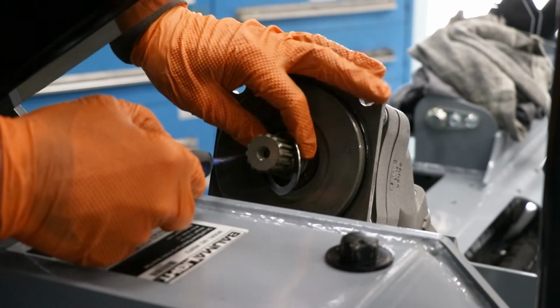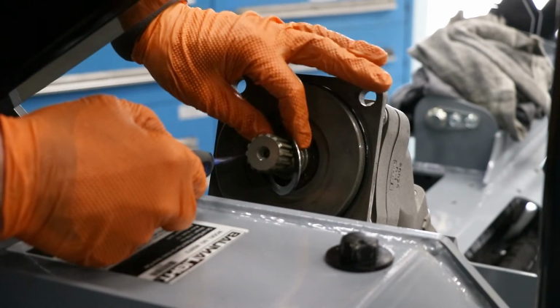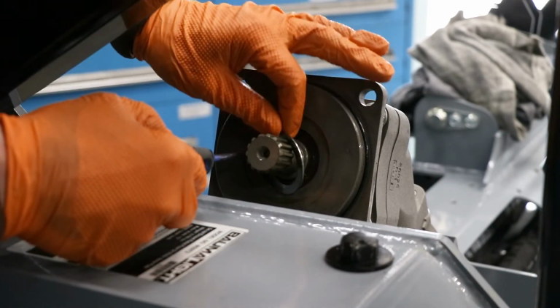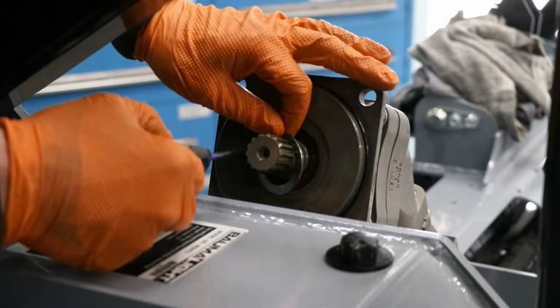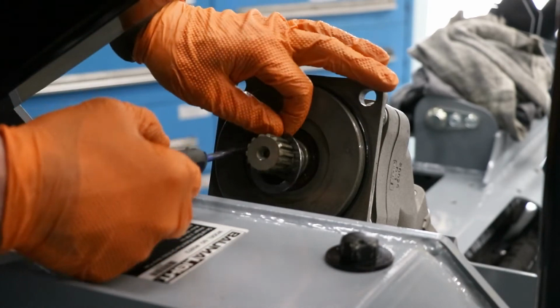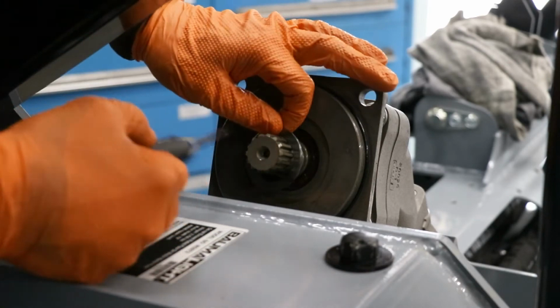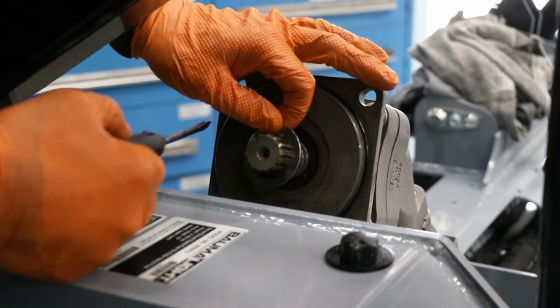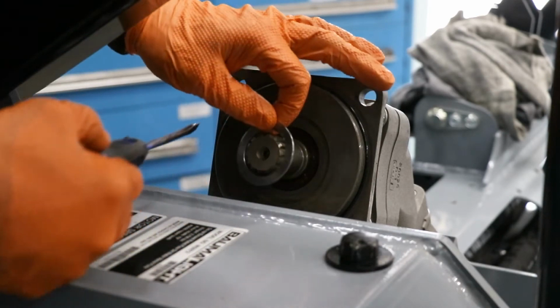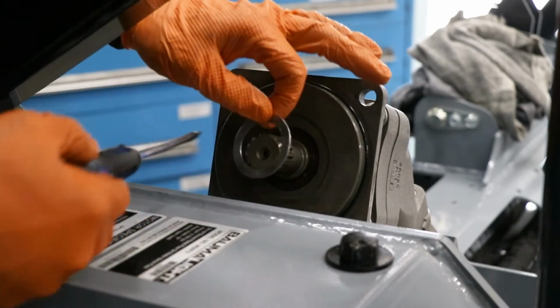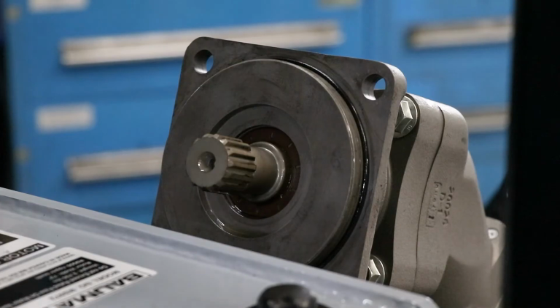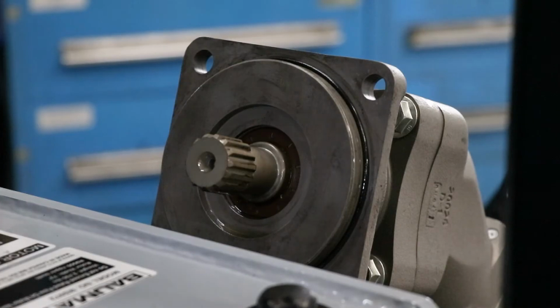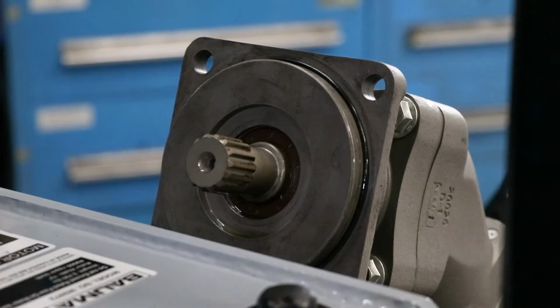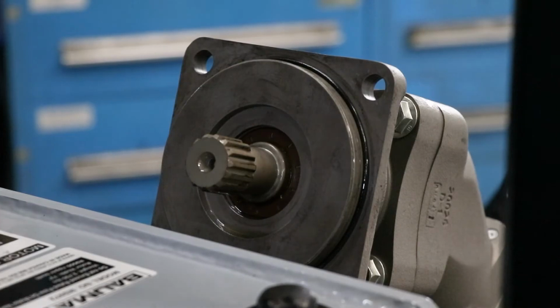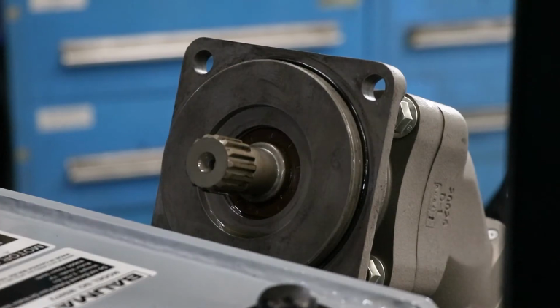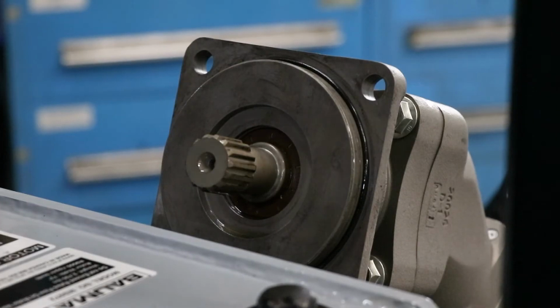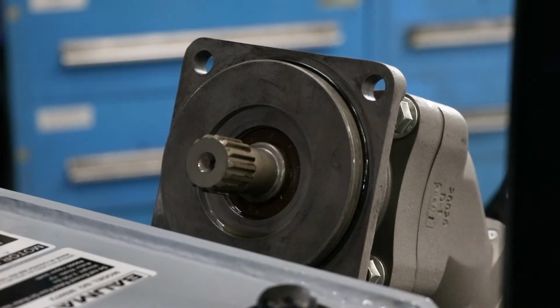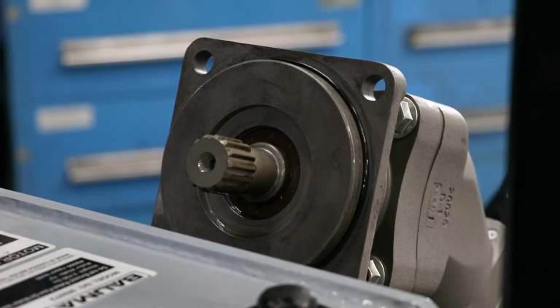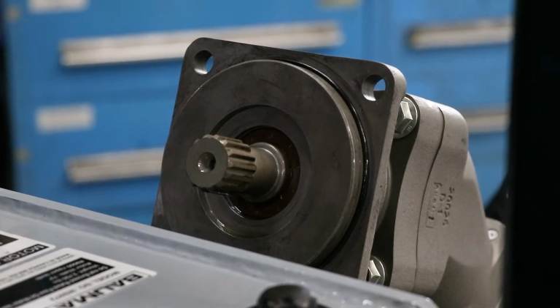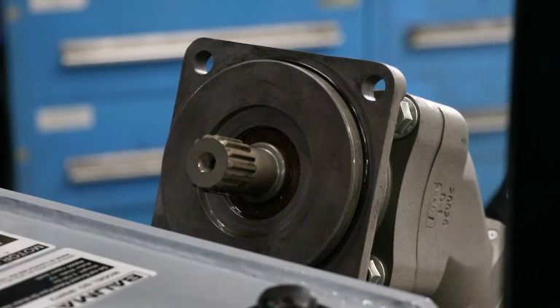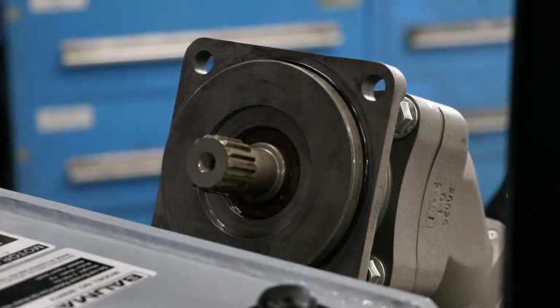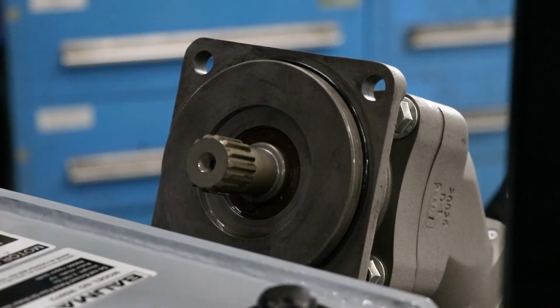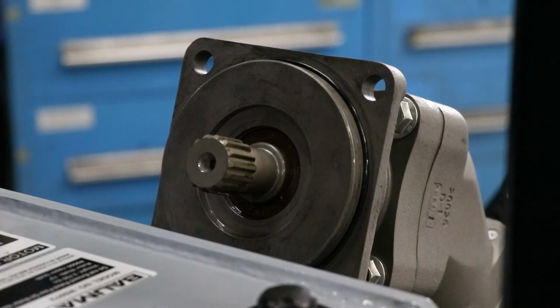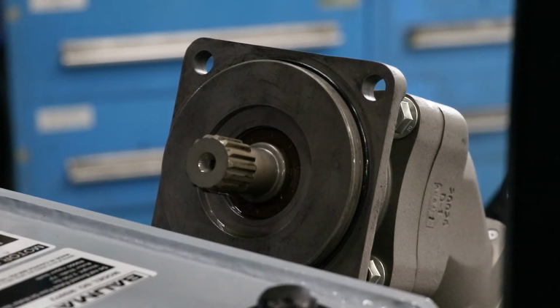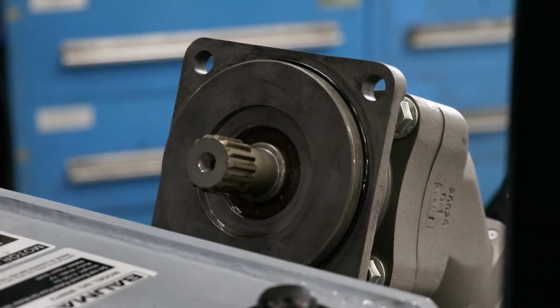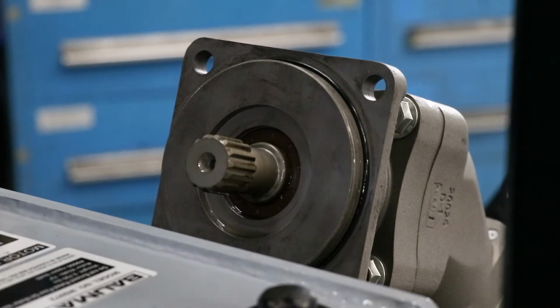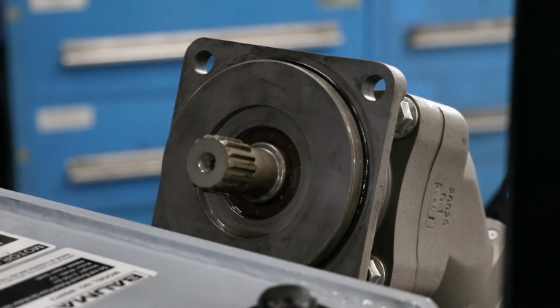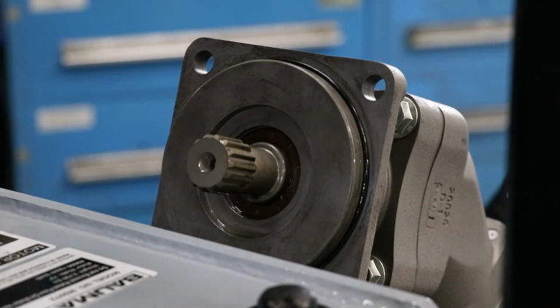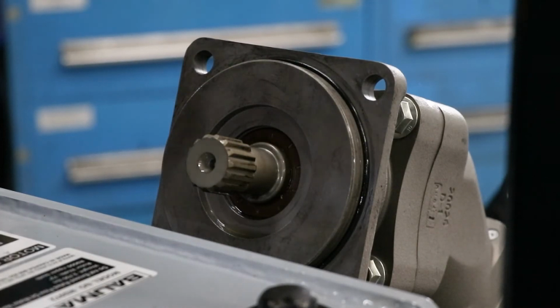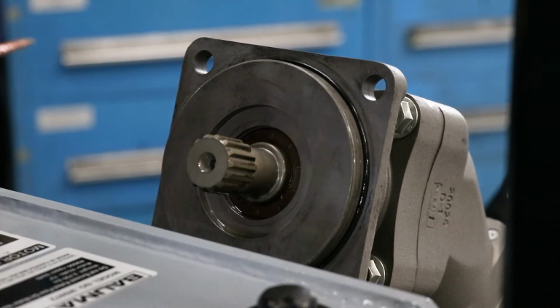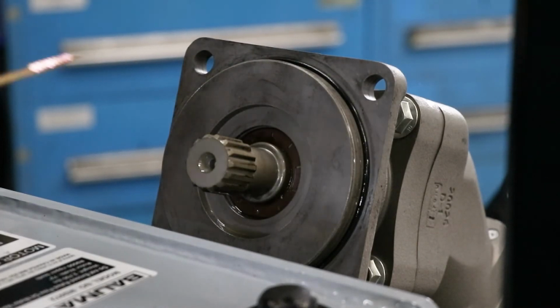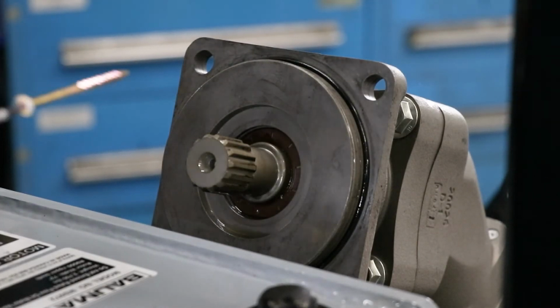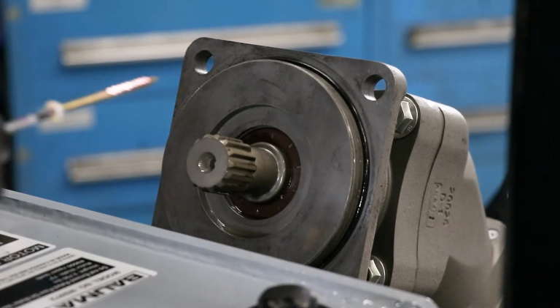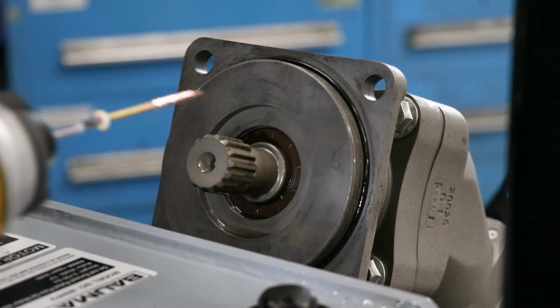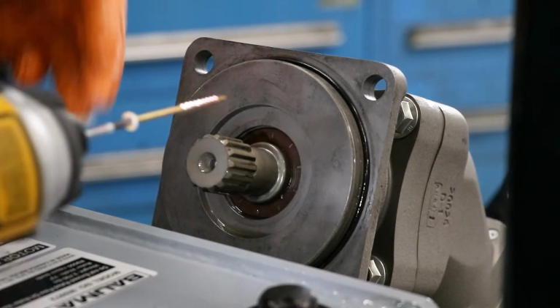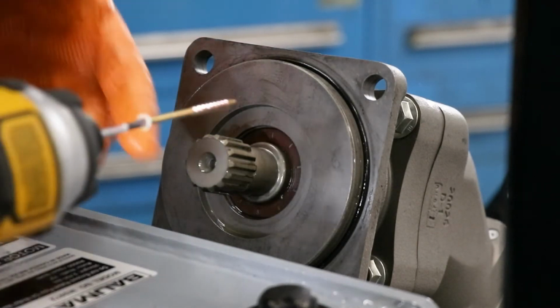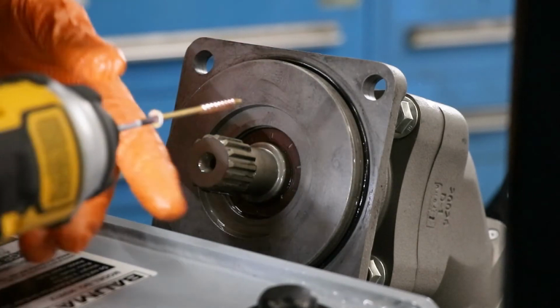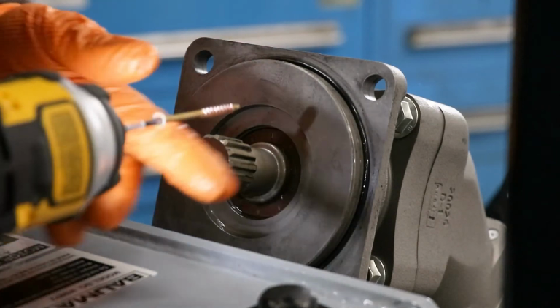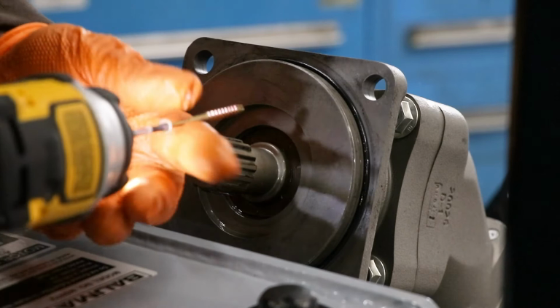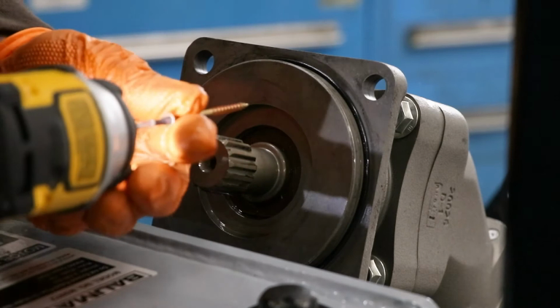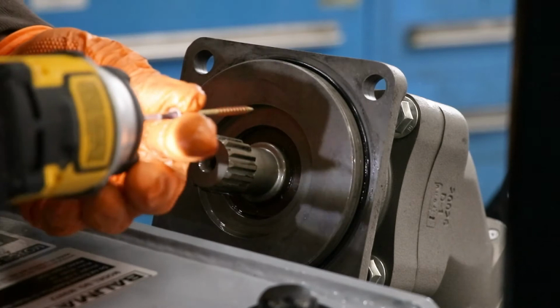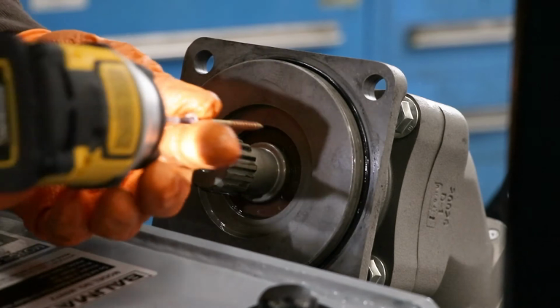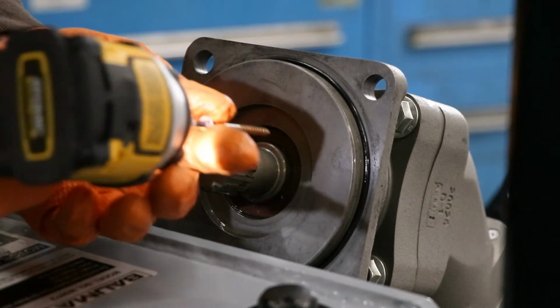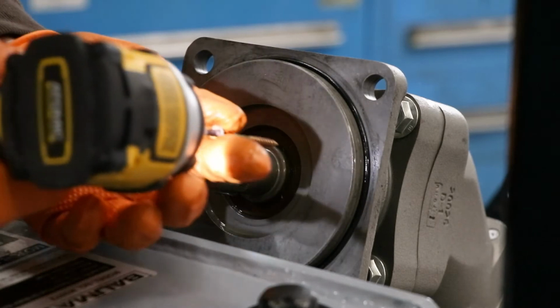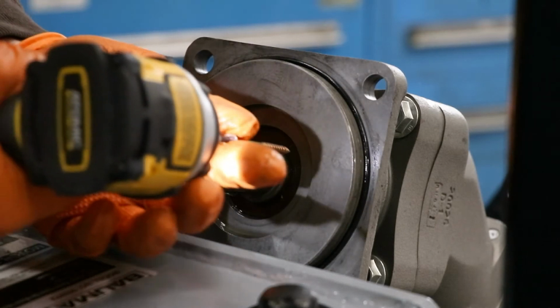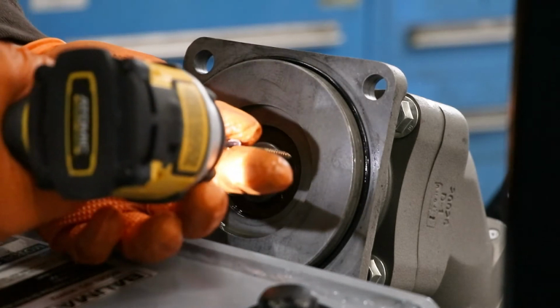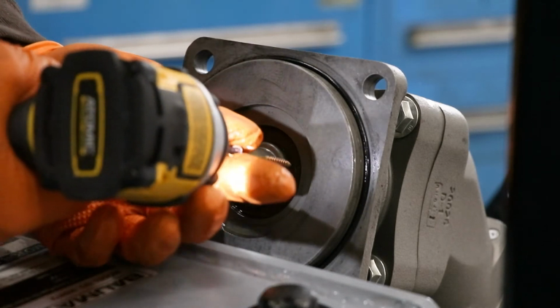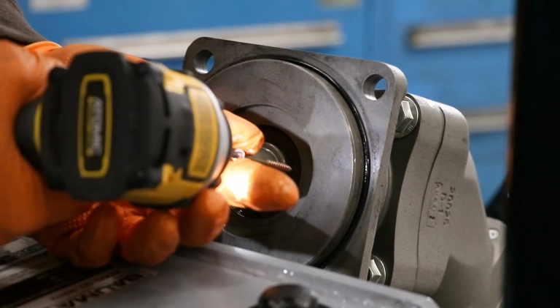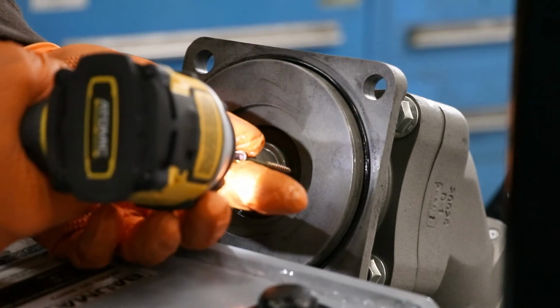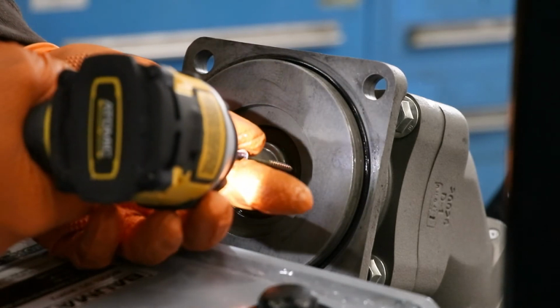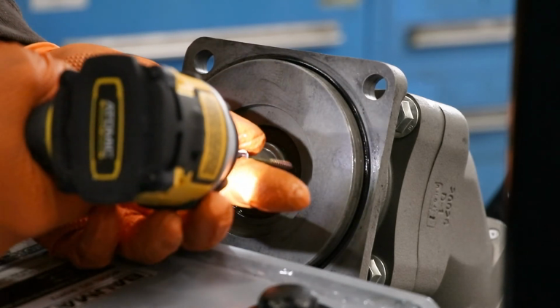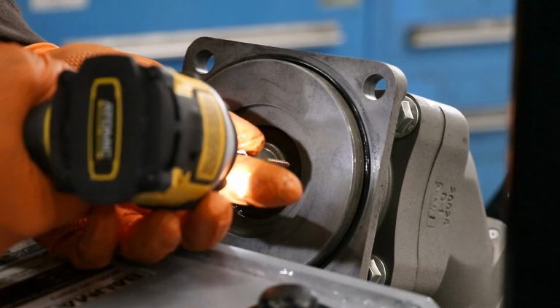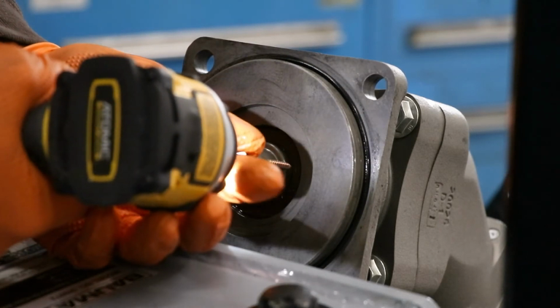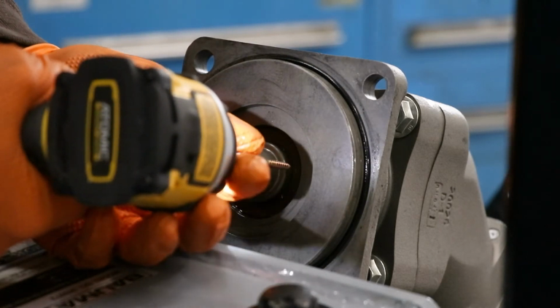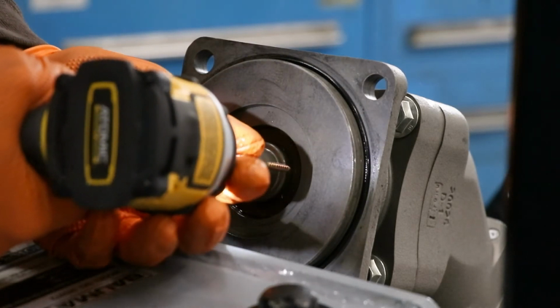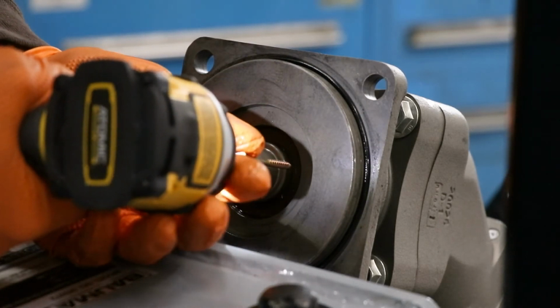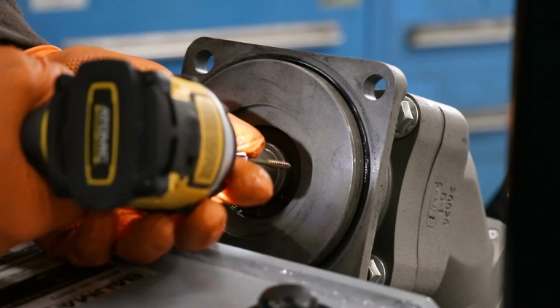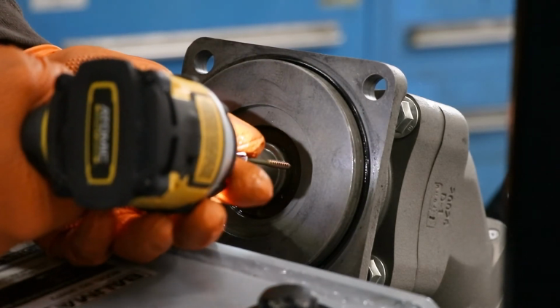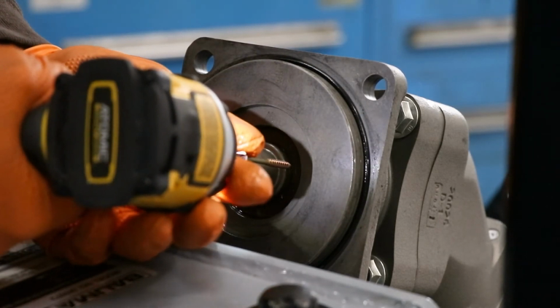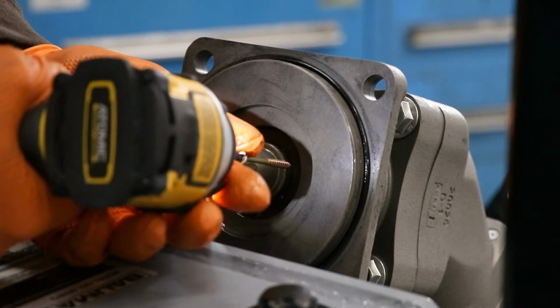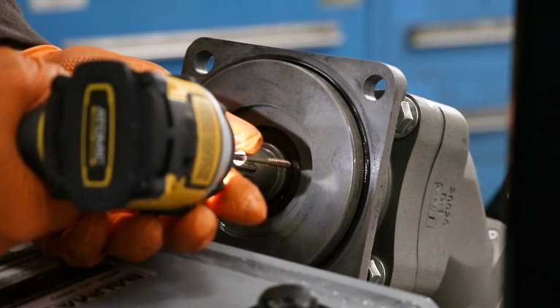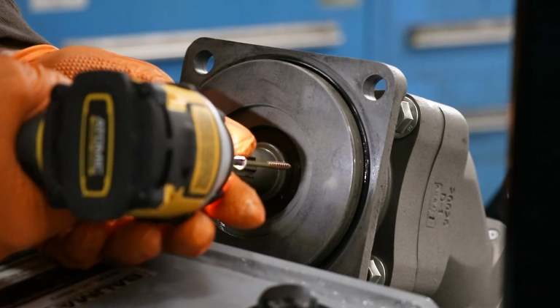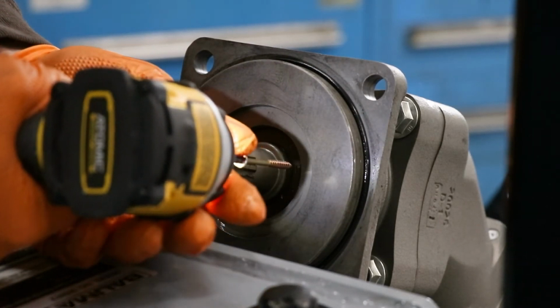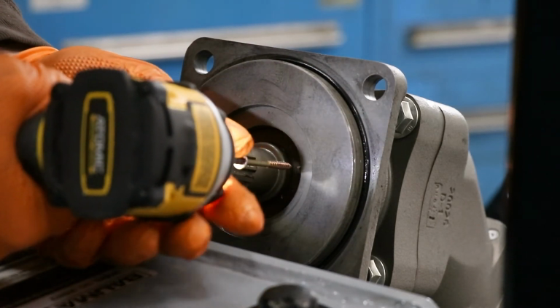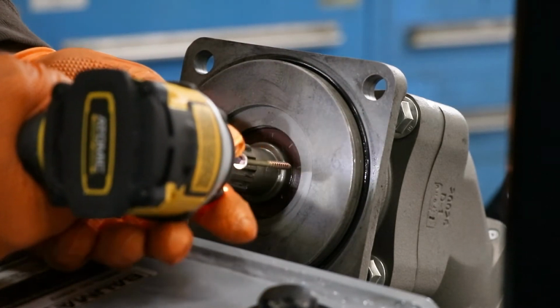Run in a couple screws on the opposite sides of the seal. Don't run them in farther than a quarter inch though. Use vise grips to grip the screws and pull out the seal.